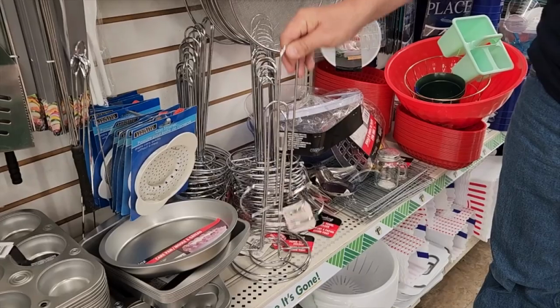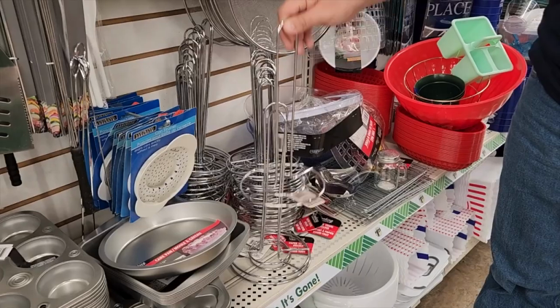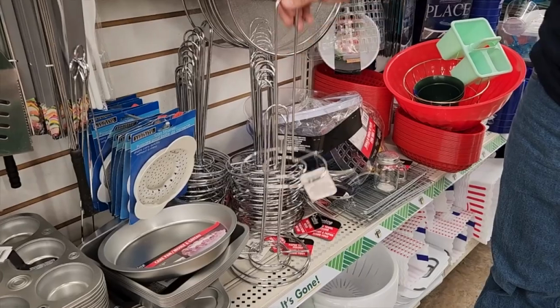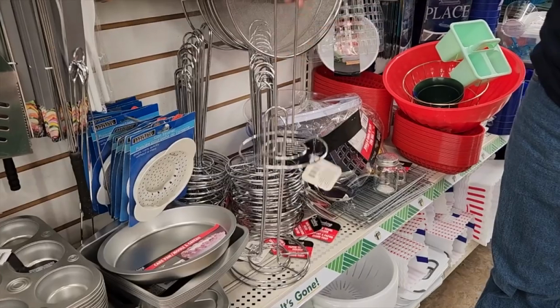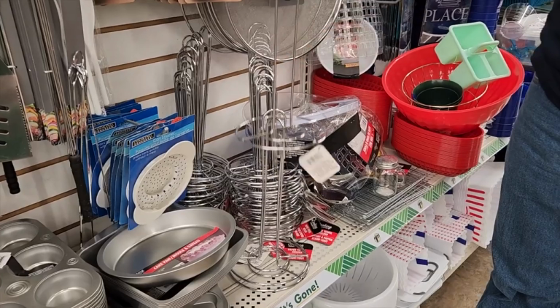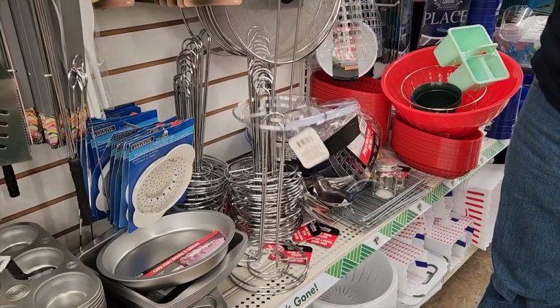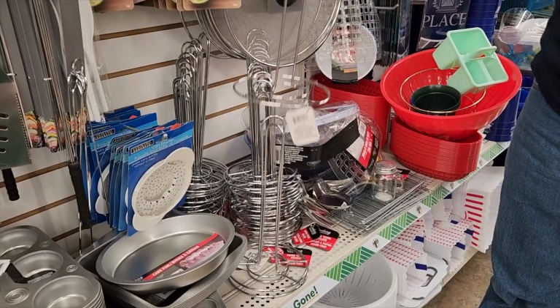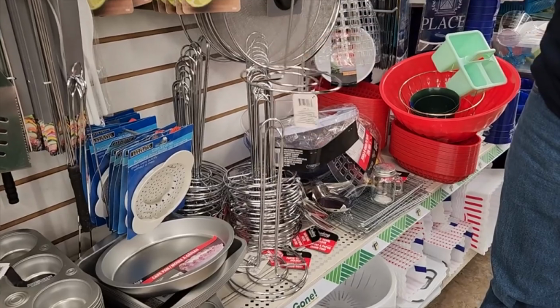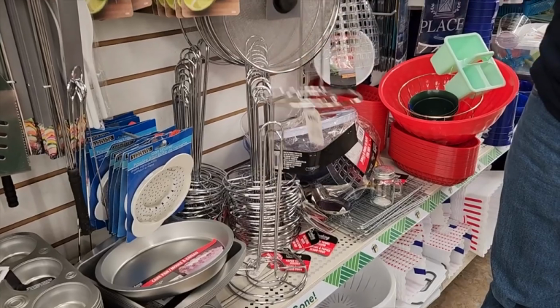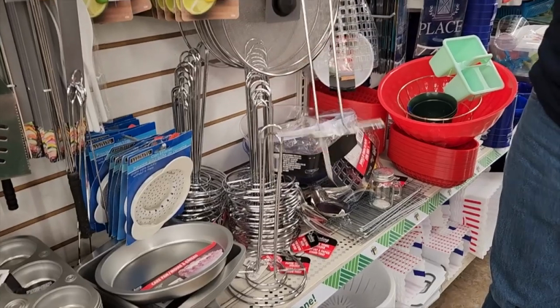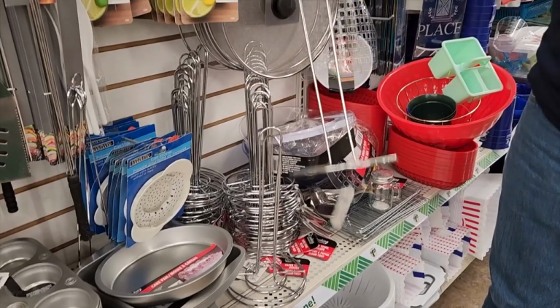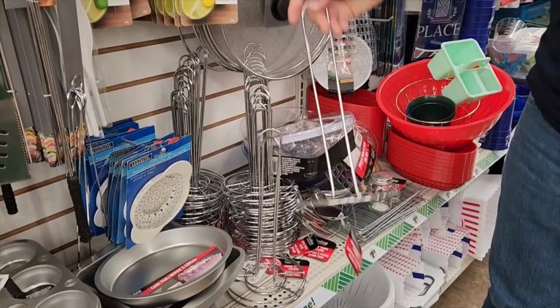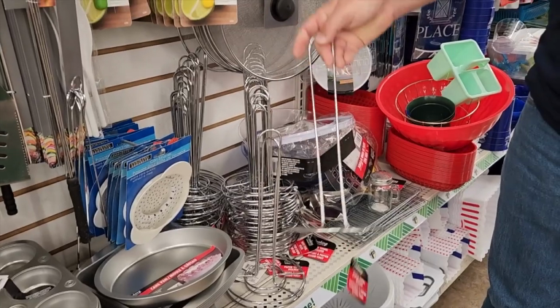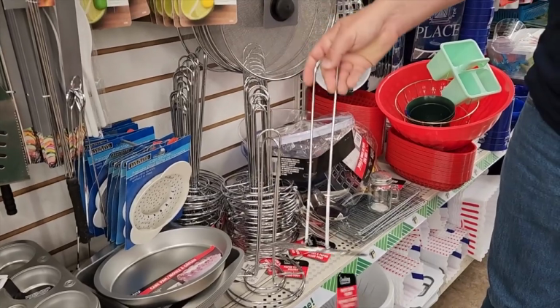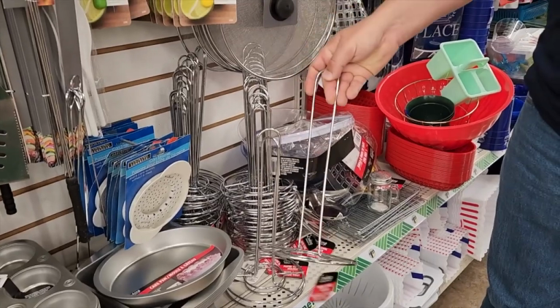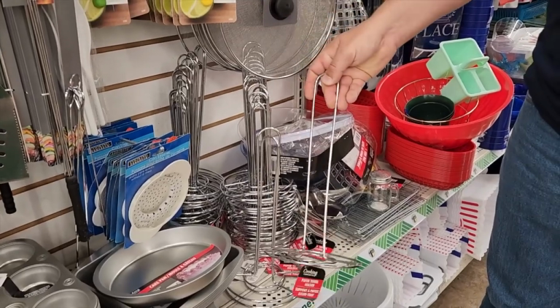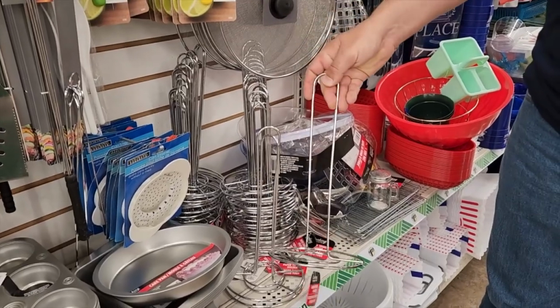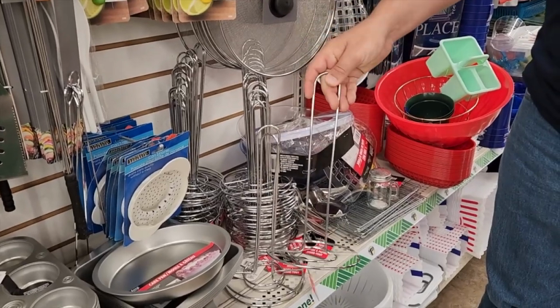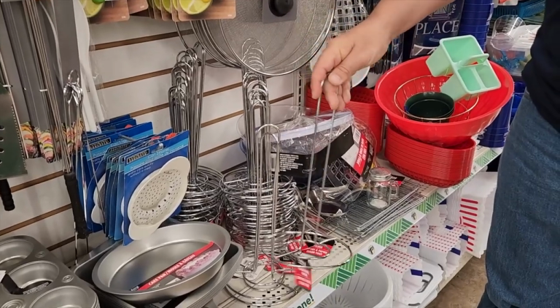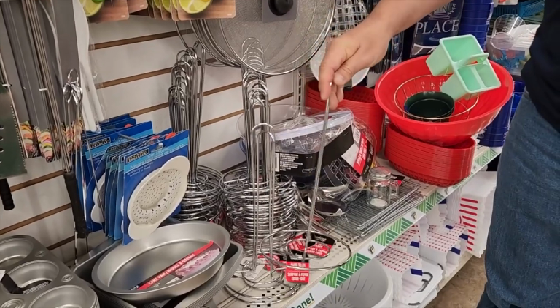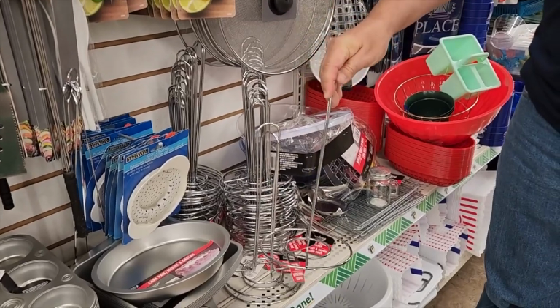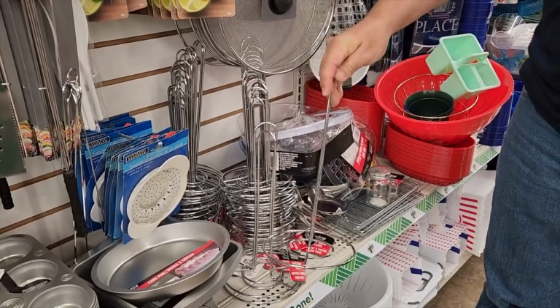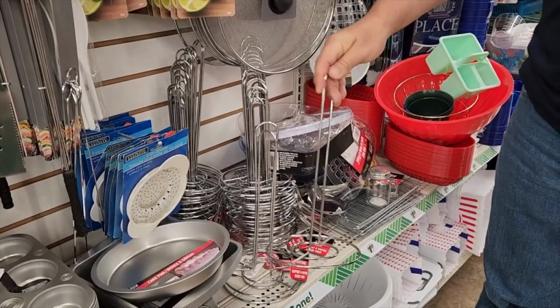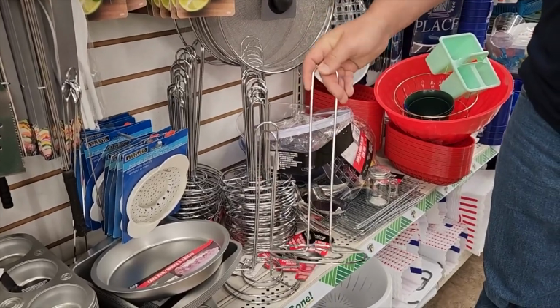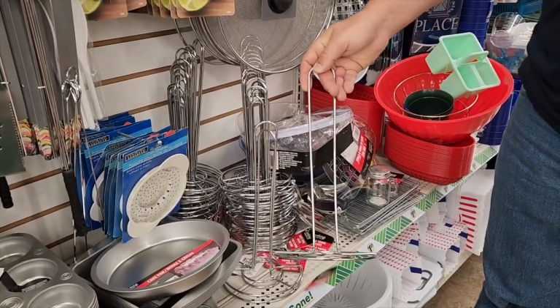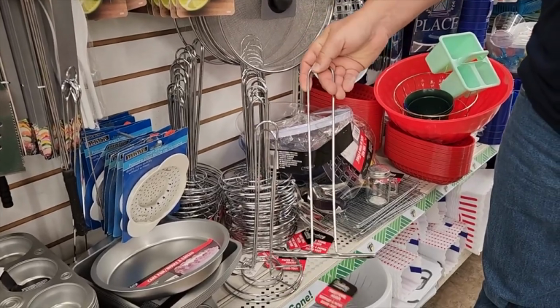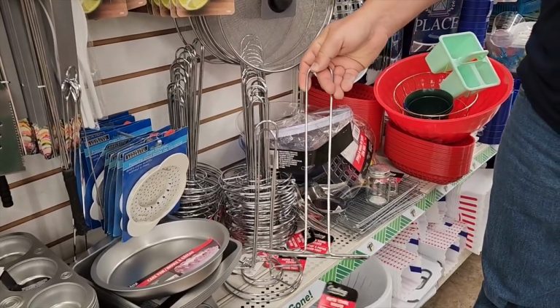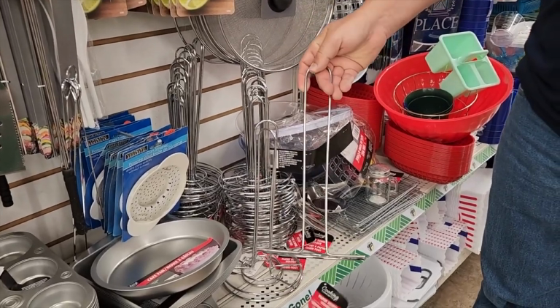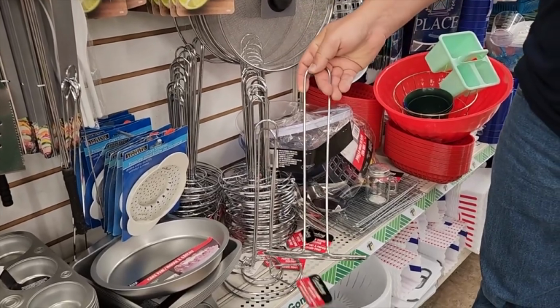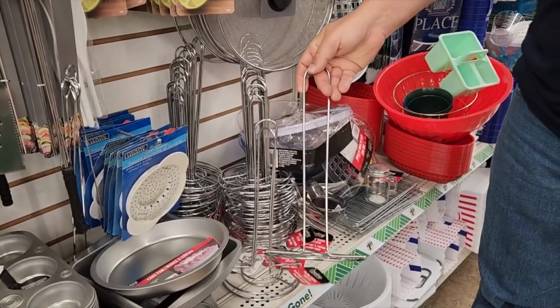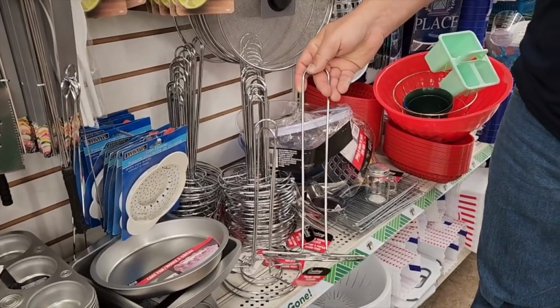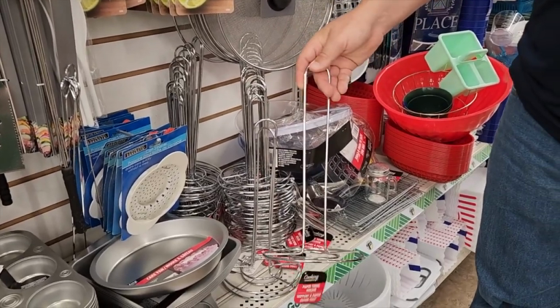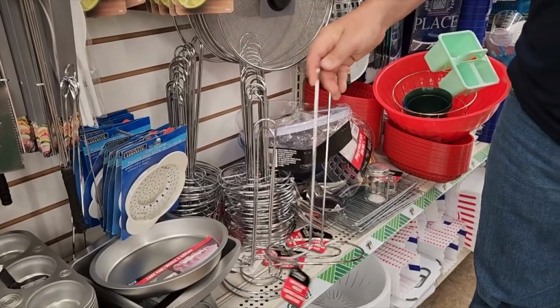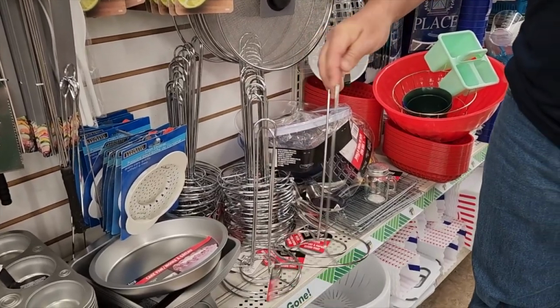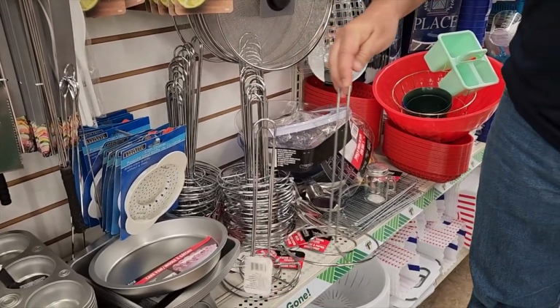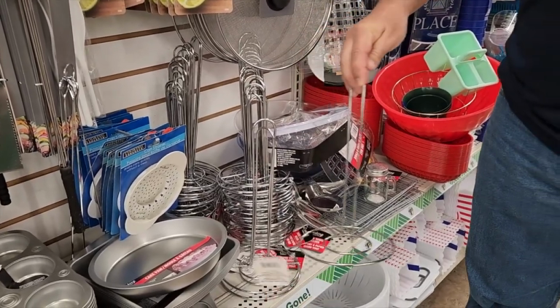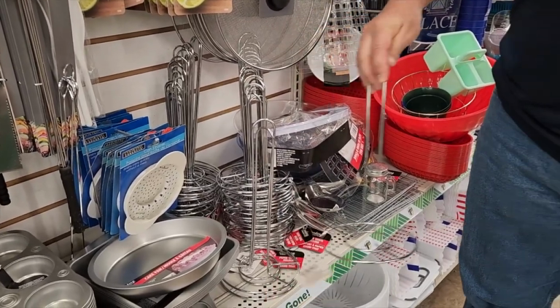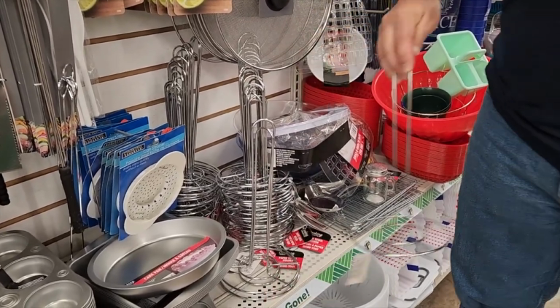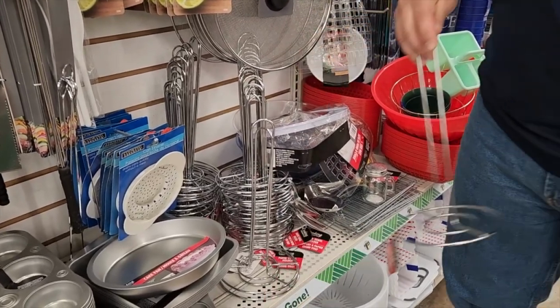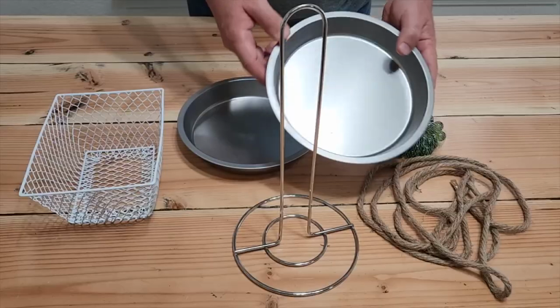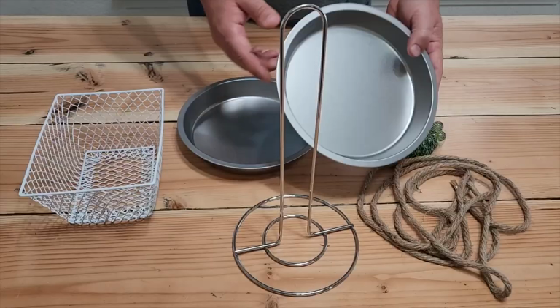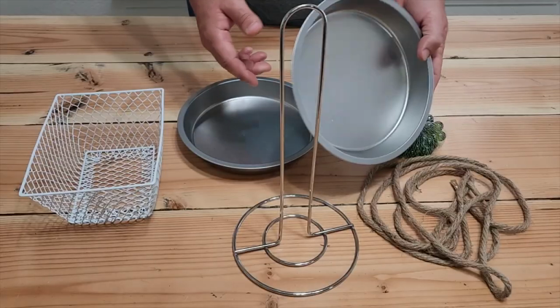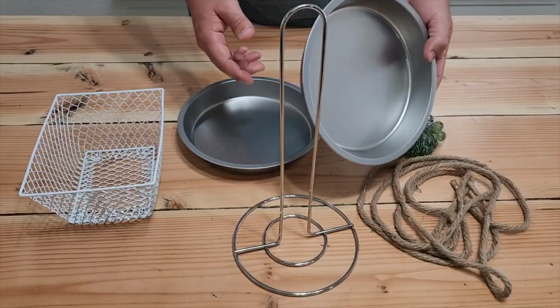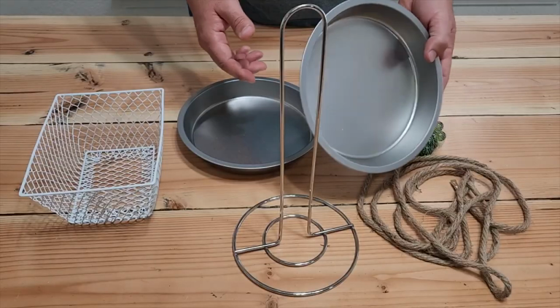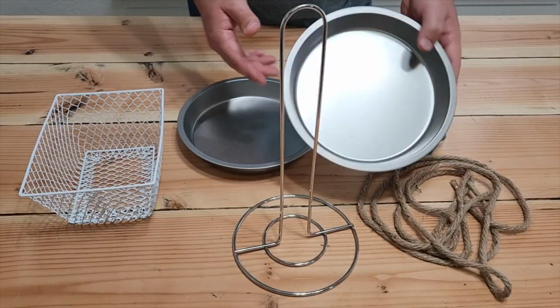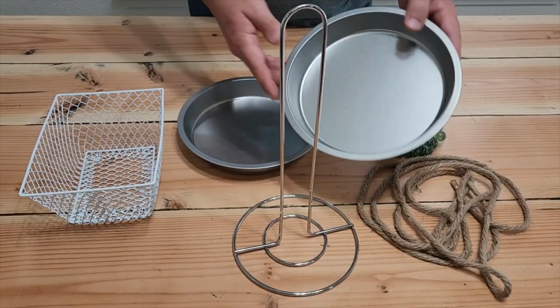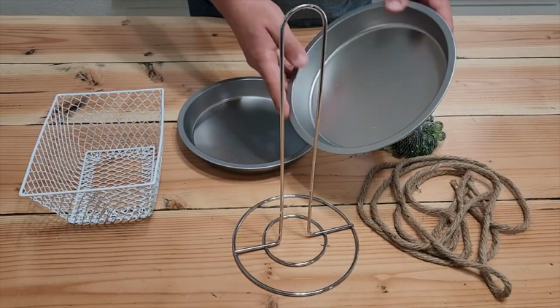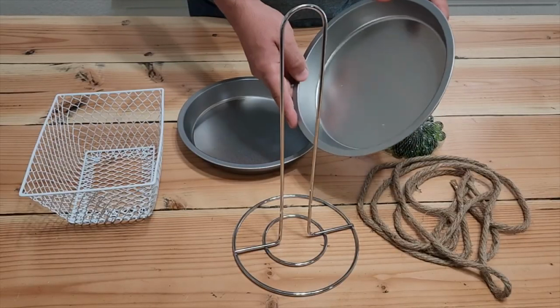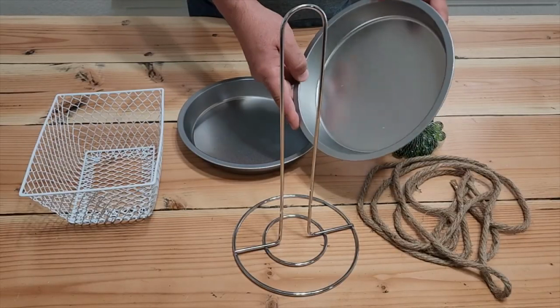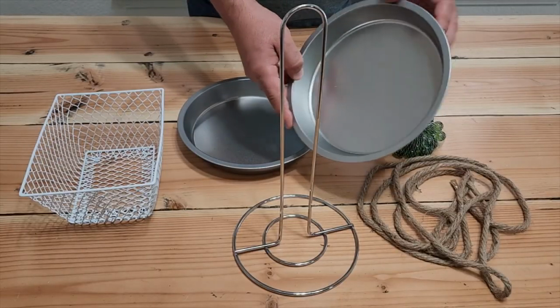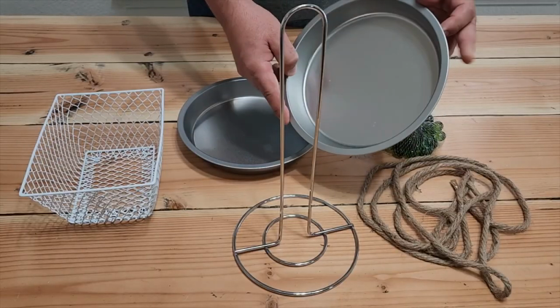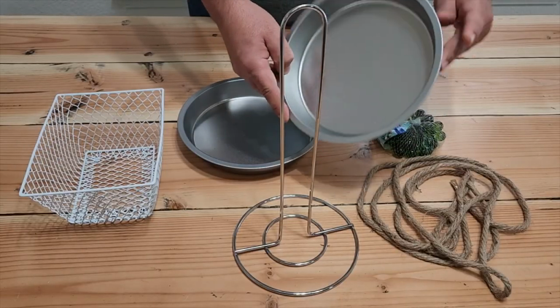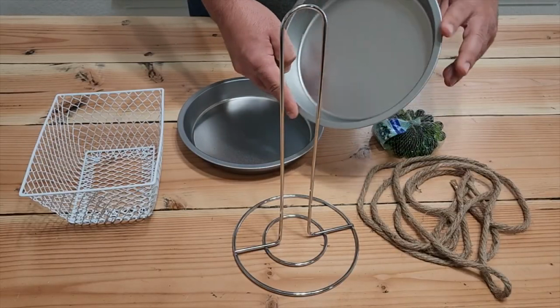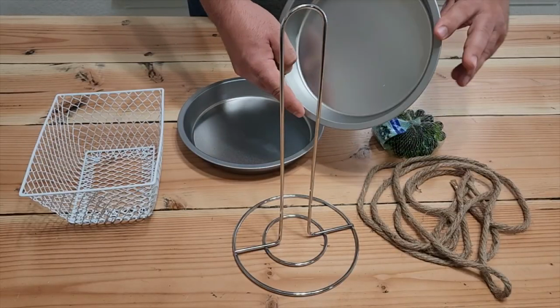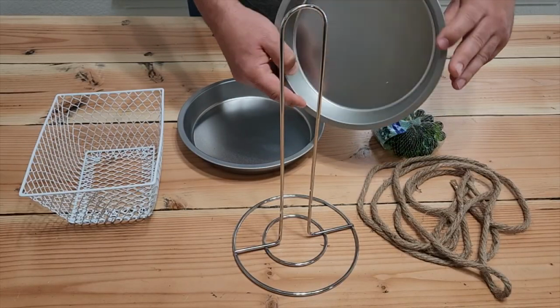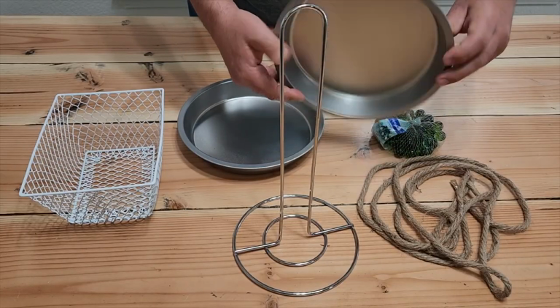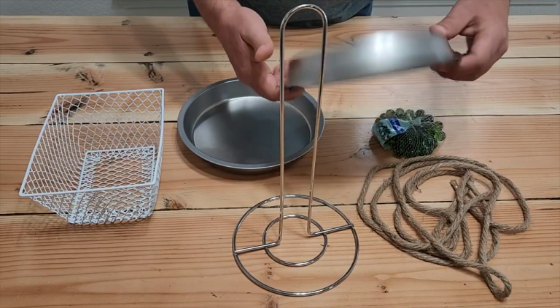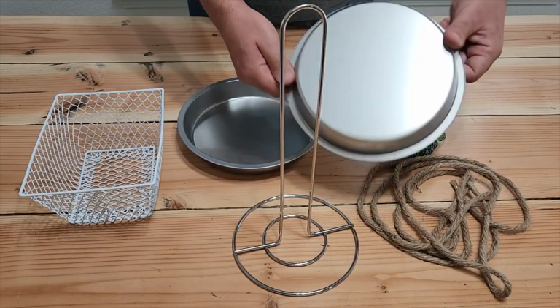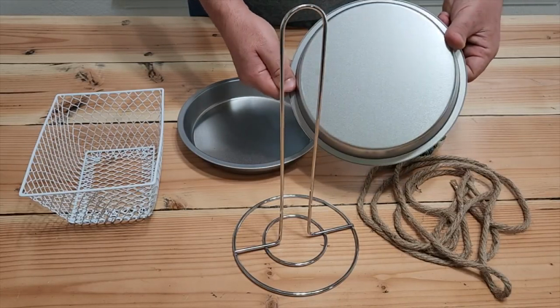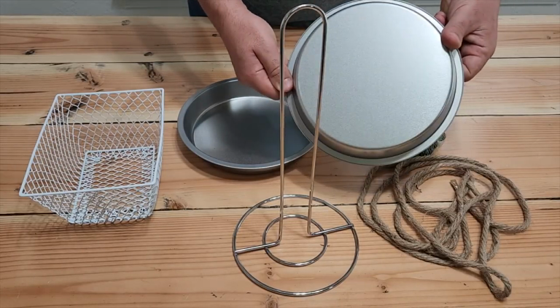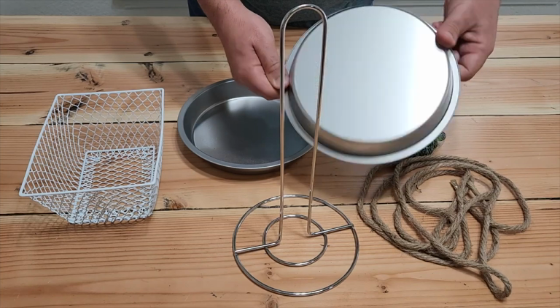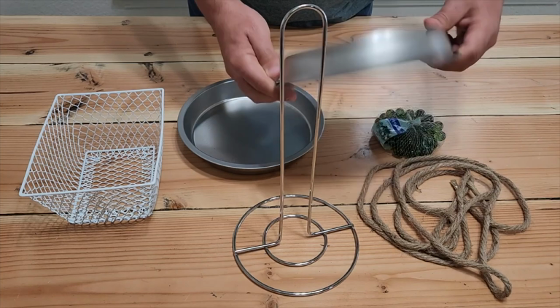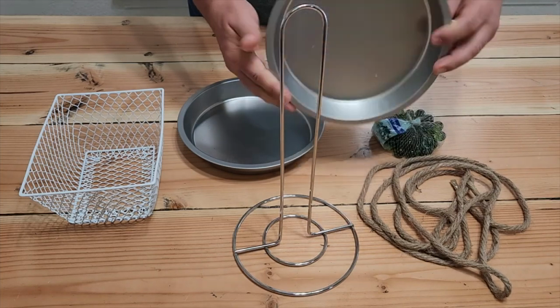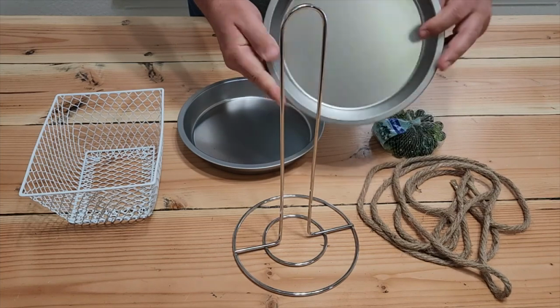Let's head down to Dollar Tree. We're going to grab us a paper towel holder. We also need some pie tins — grab two of those.